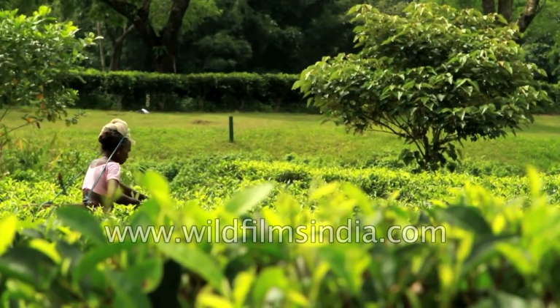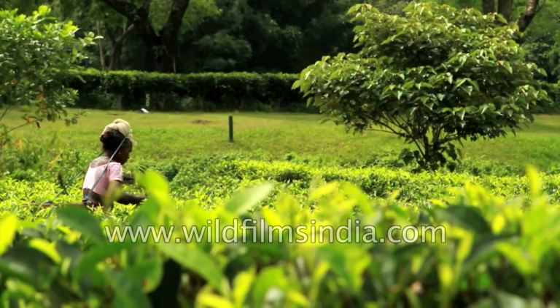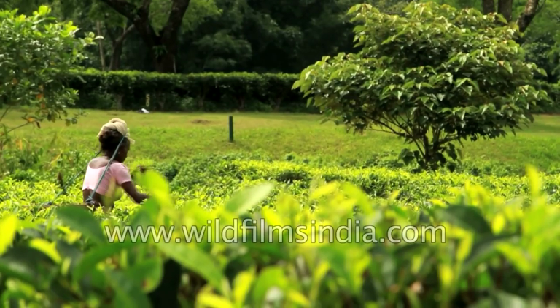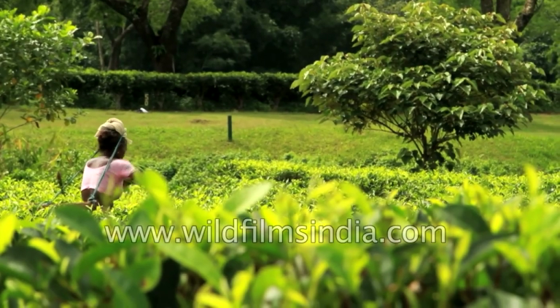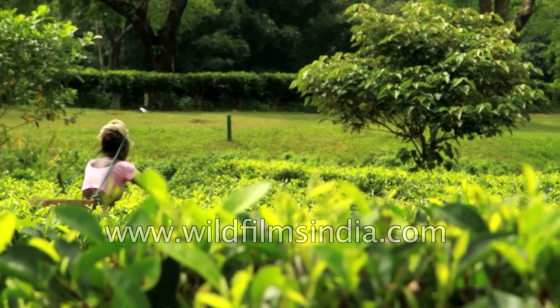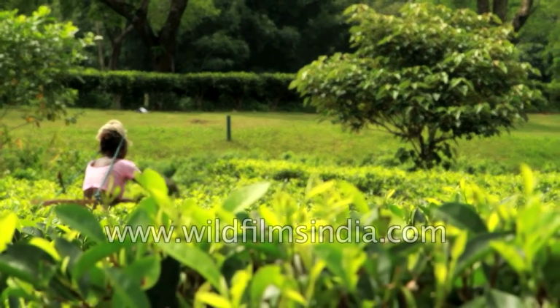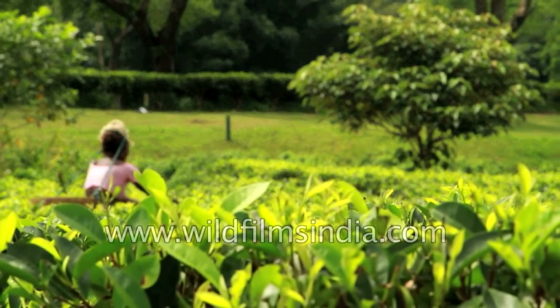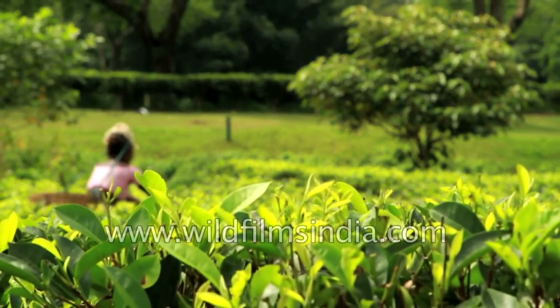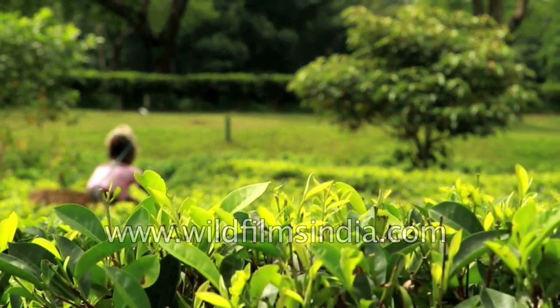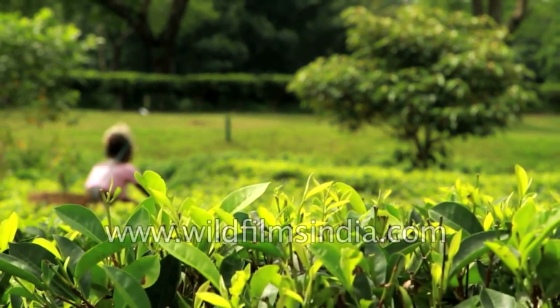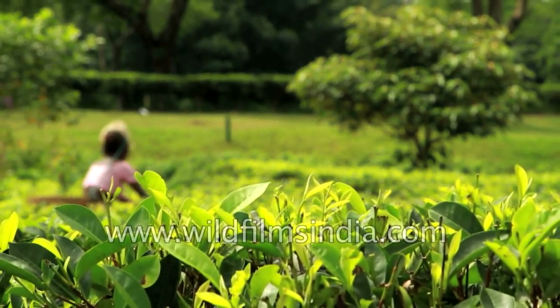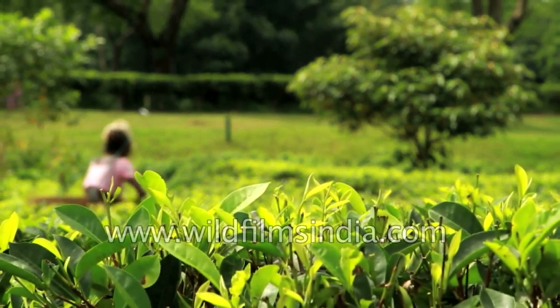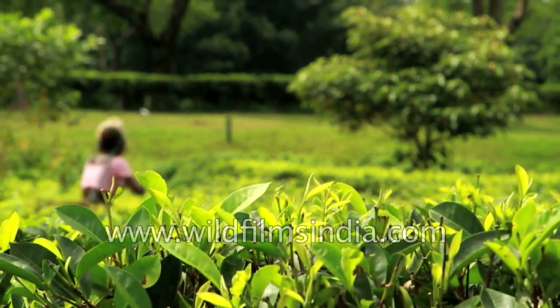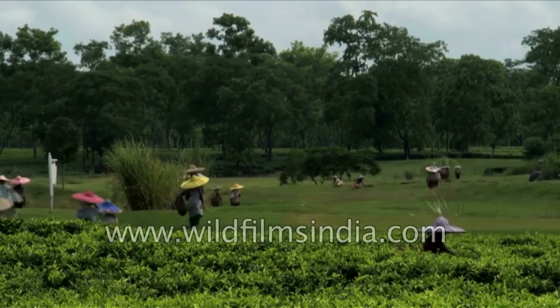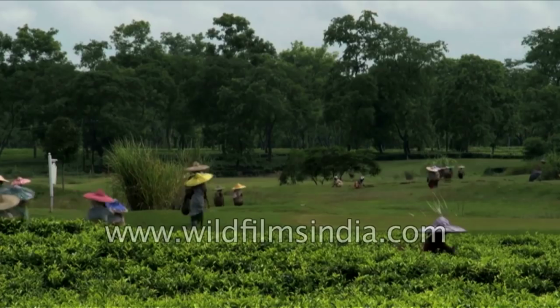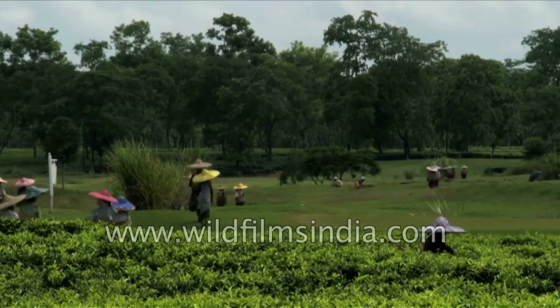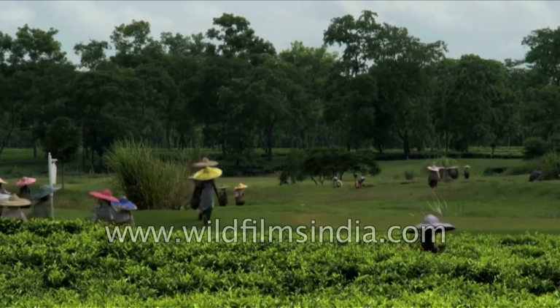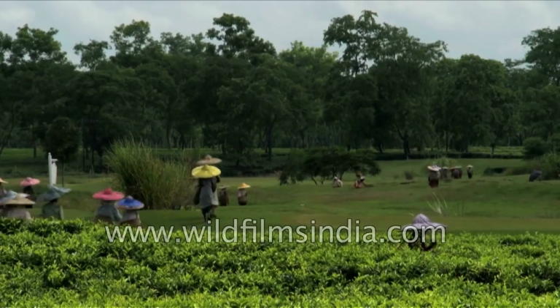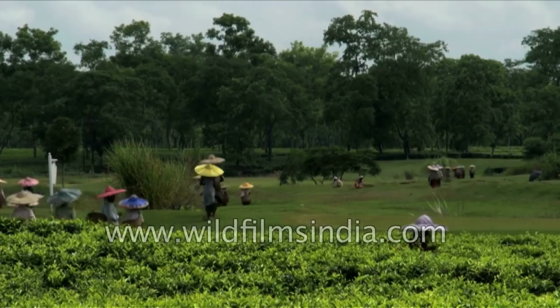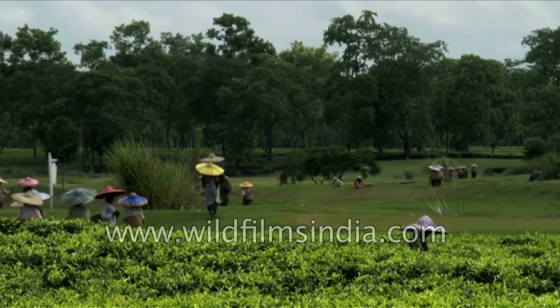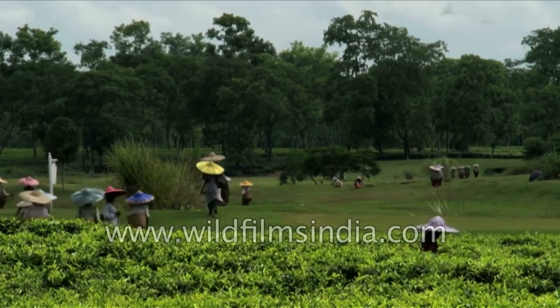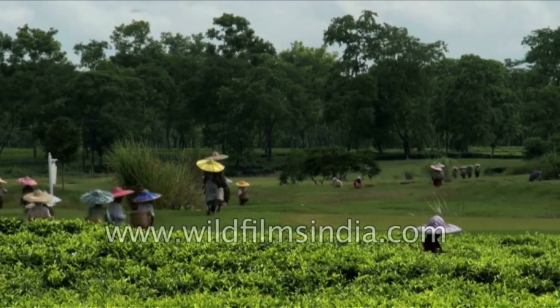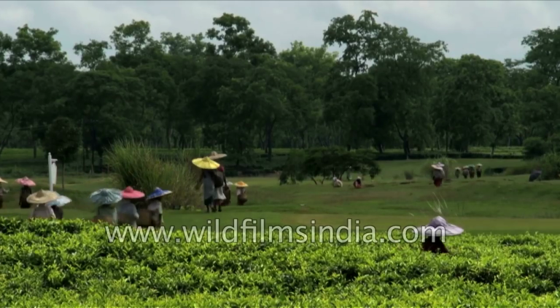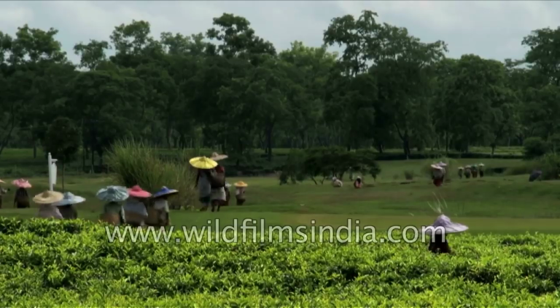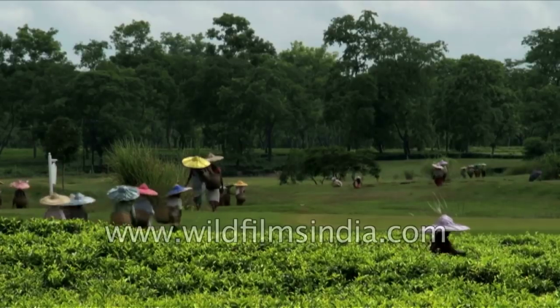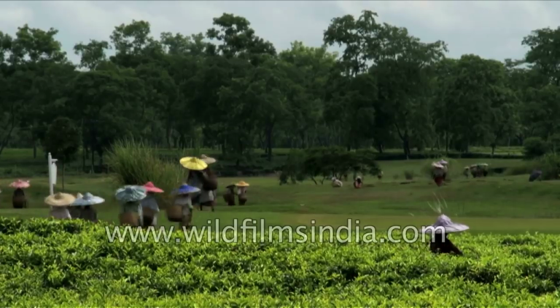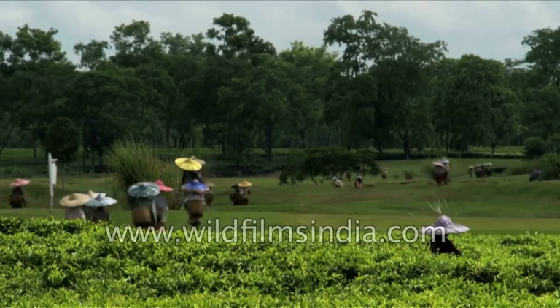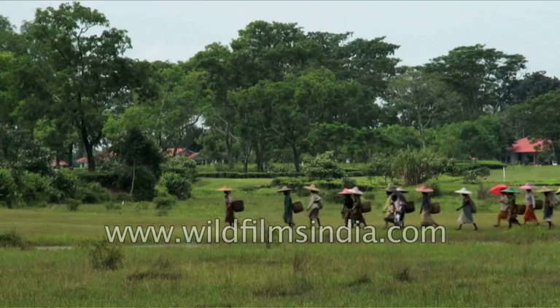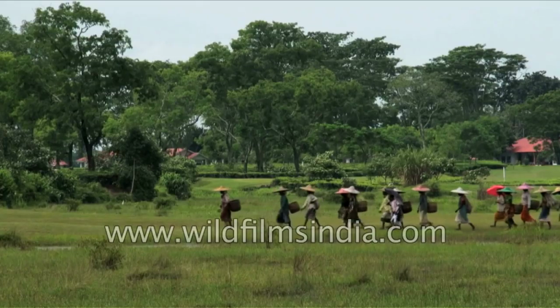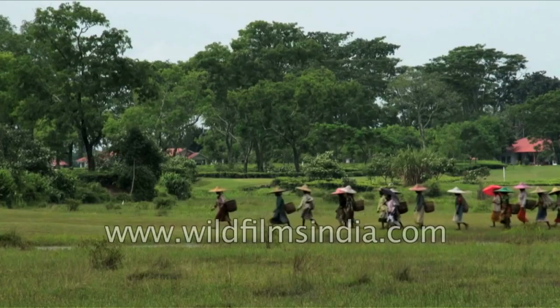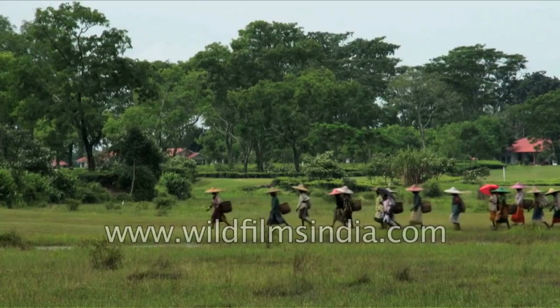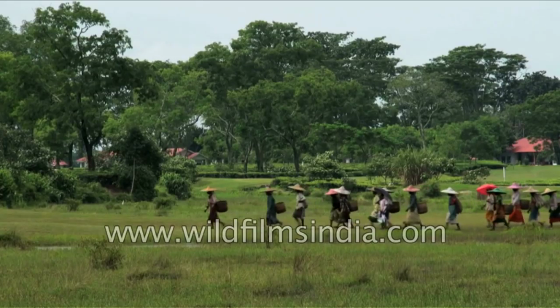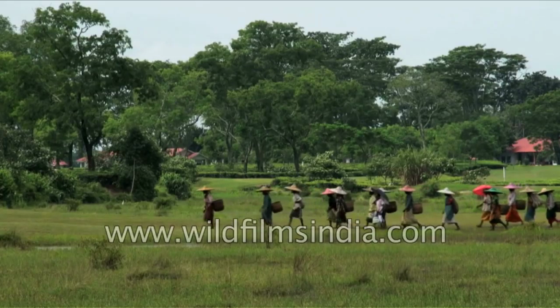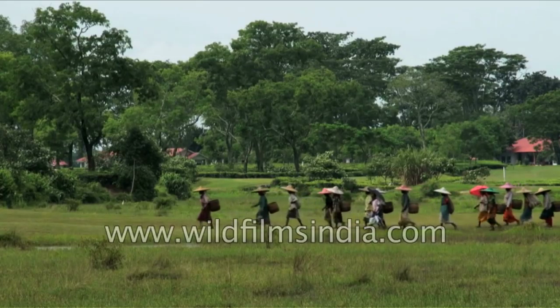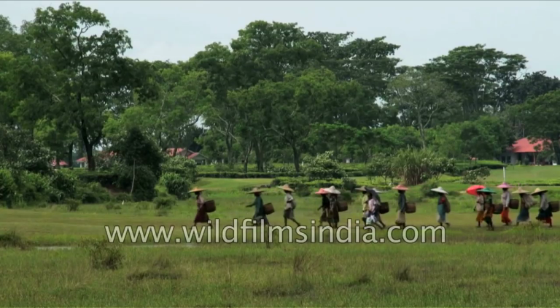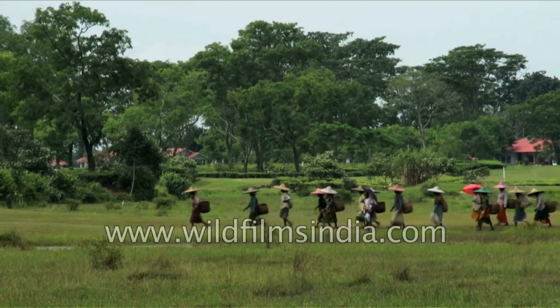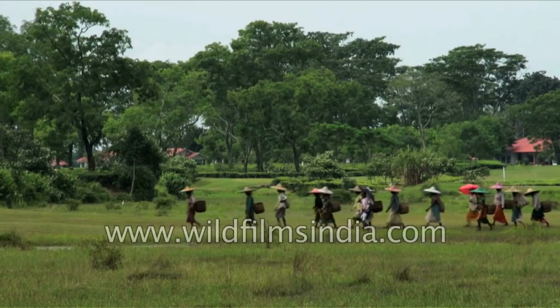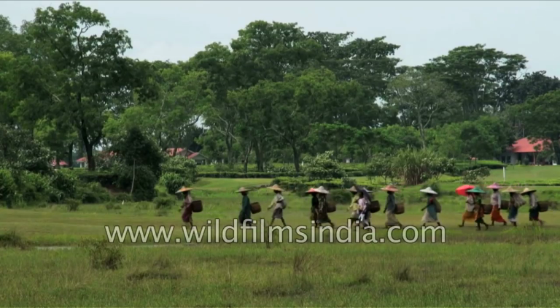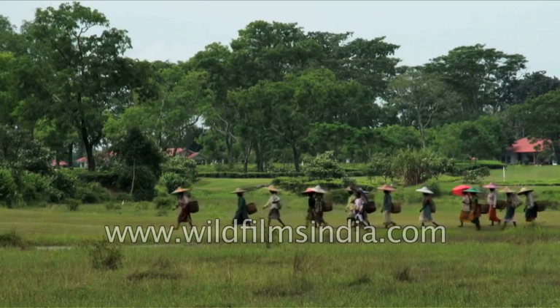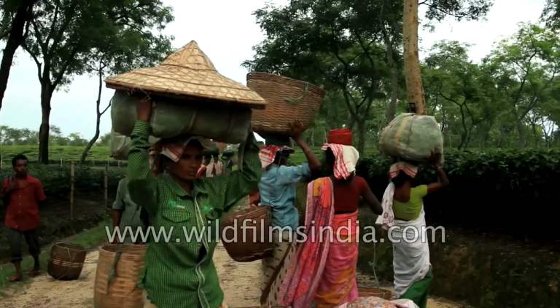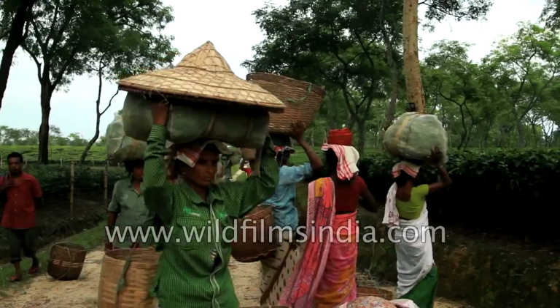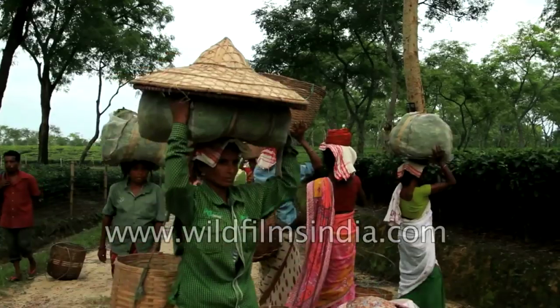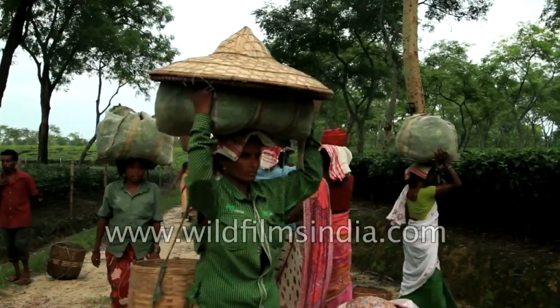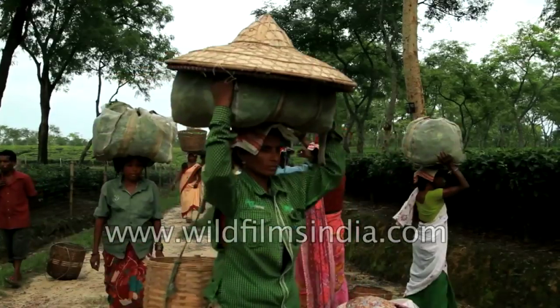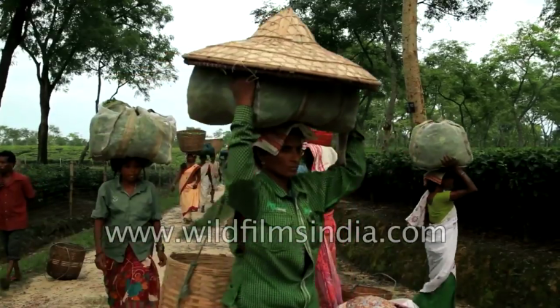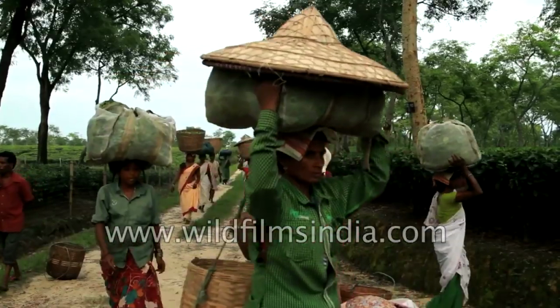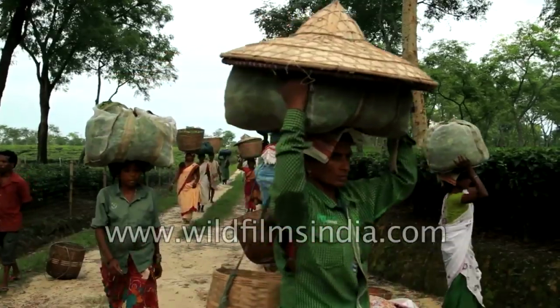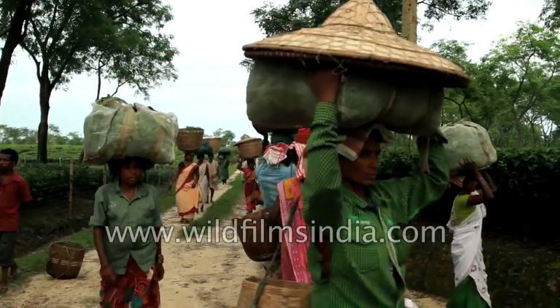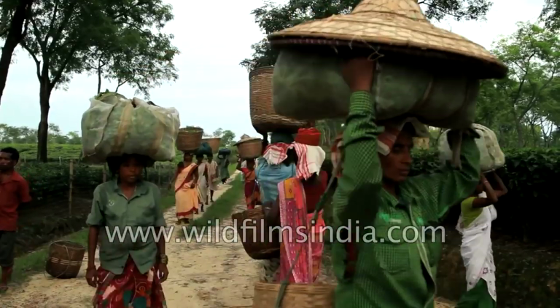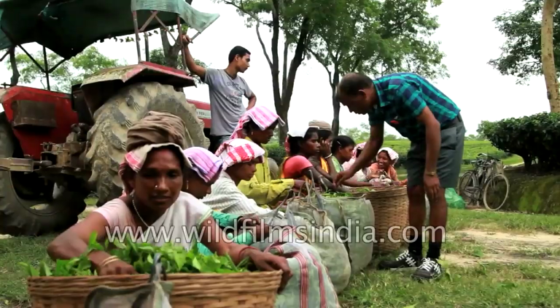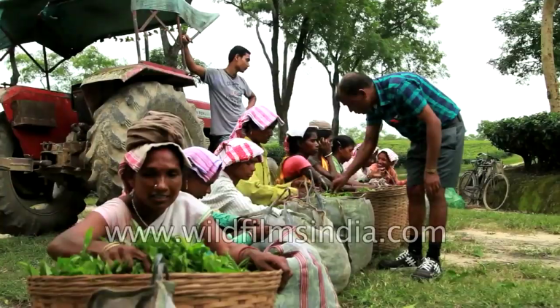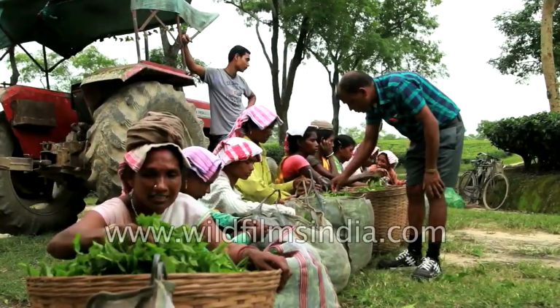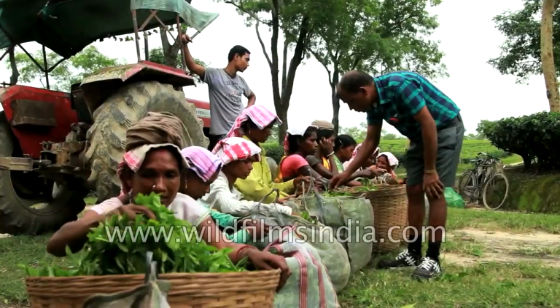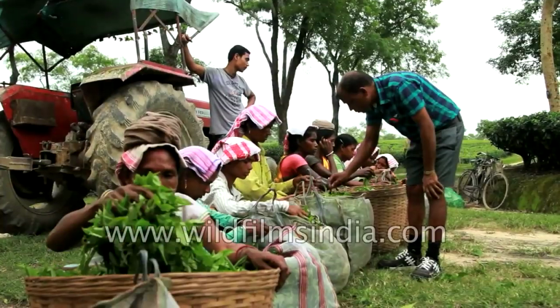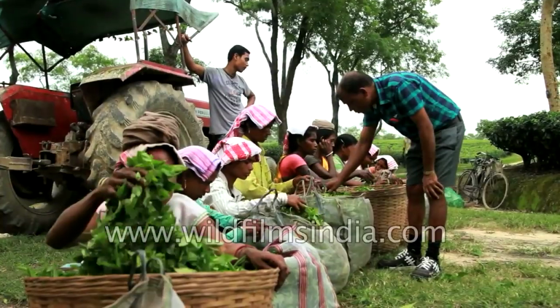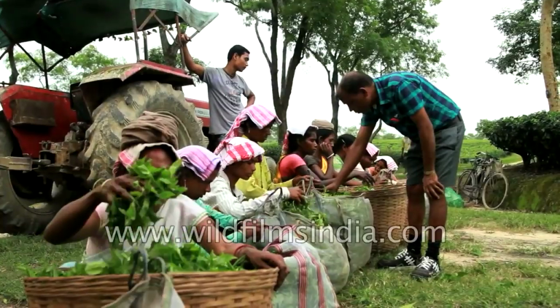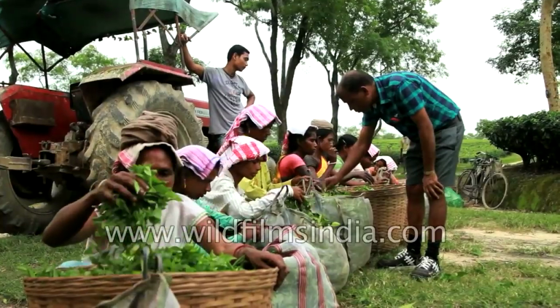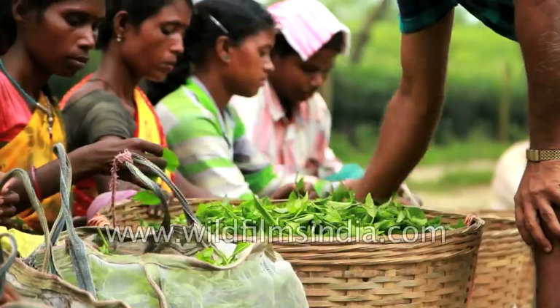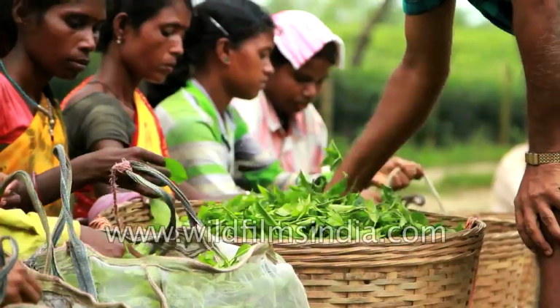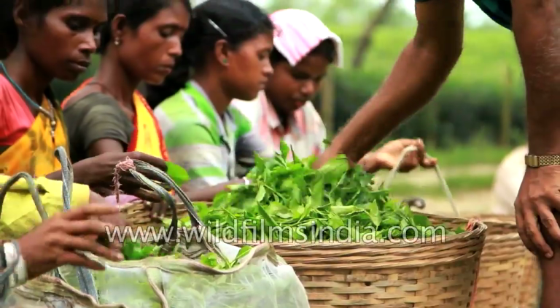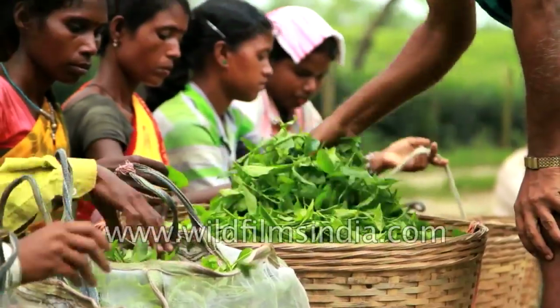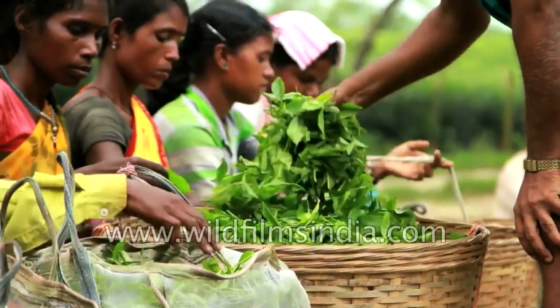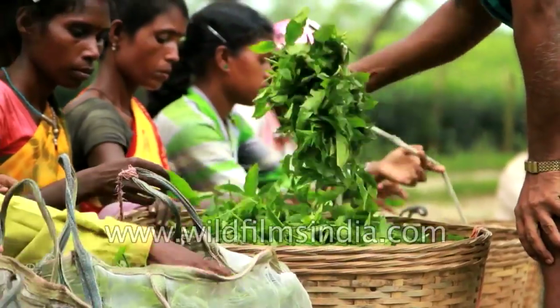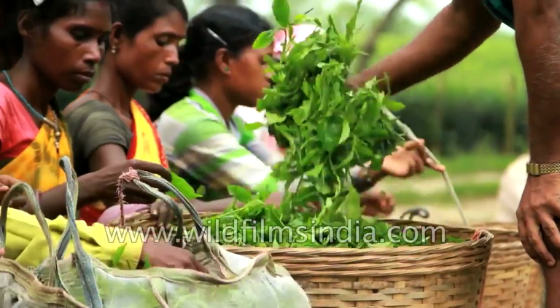After plucking, the workers carry the baskets full of leaves to the main junction where the leaves get weighed and are finally ready for the factory.